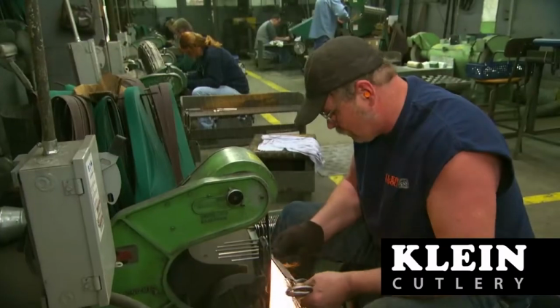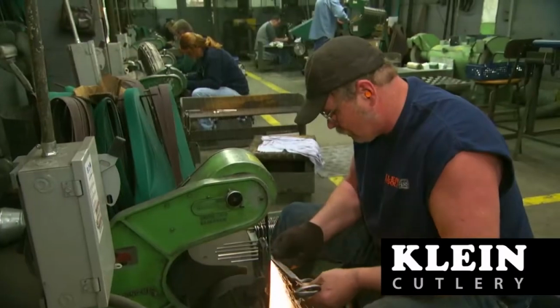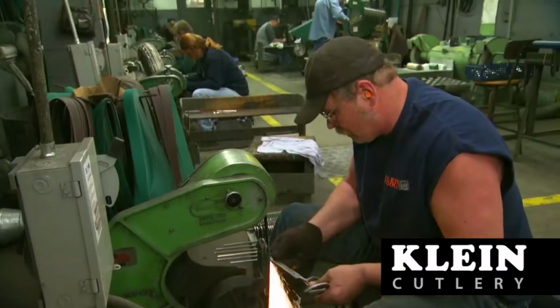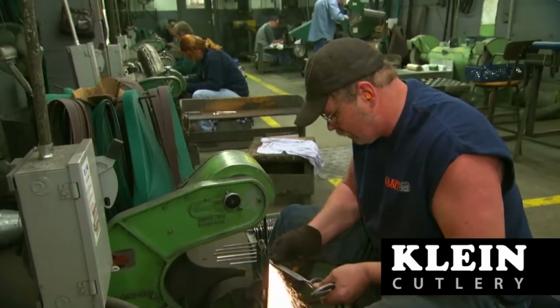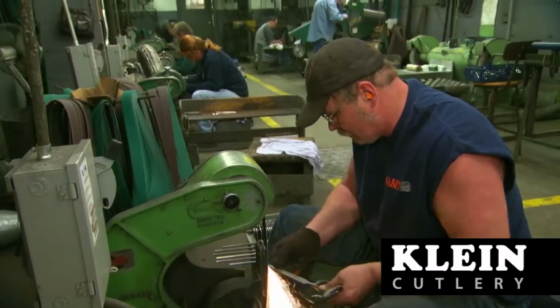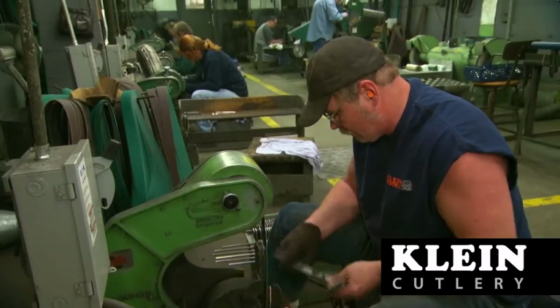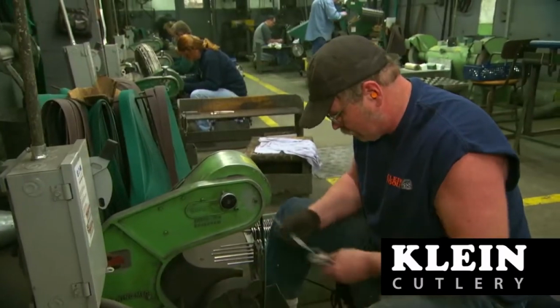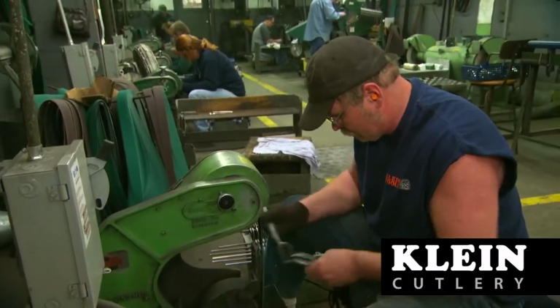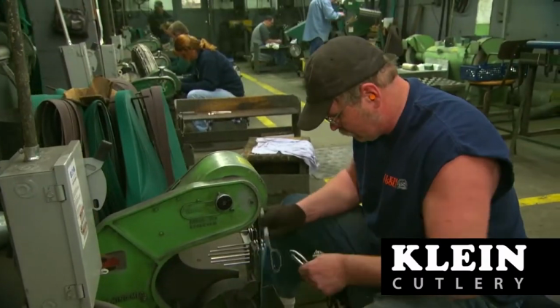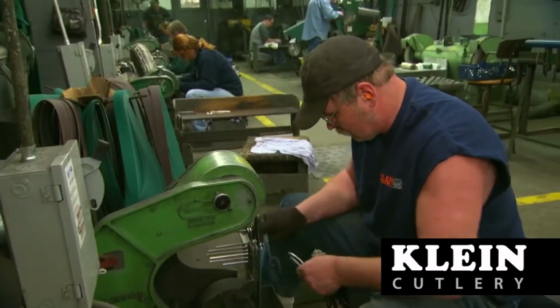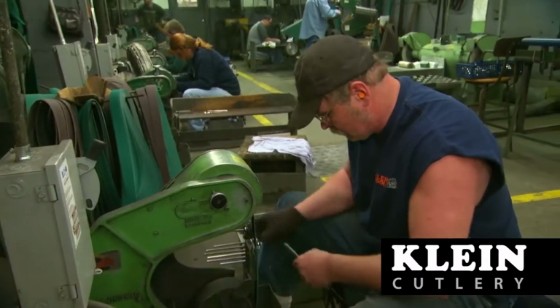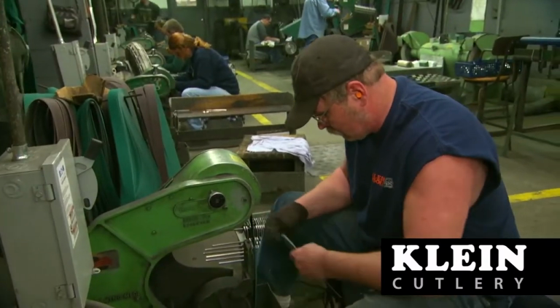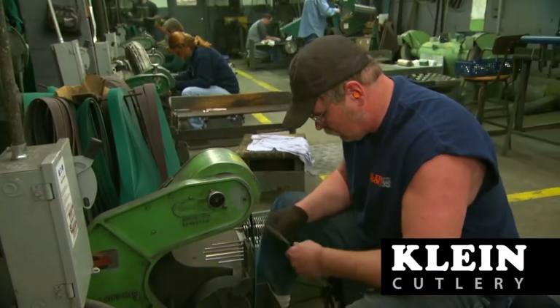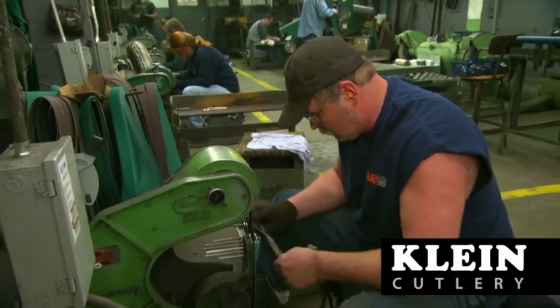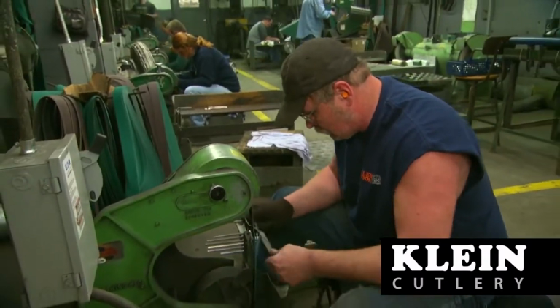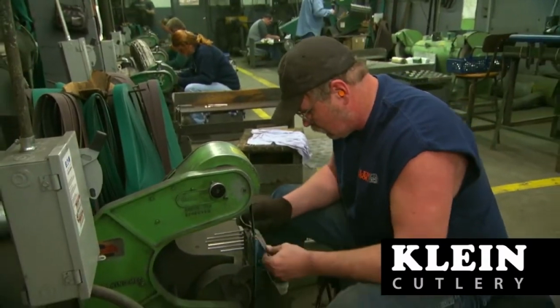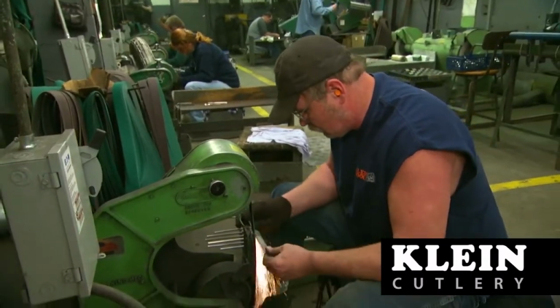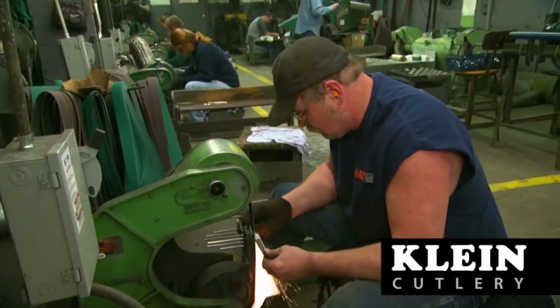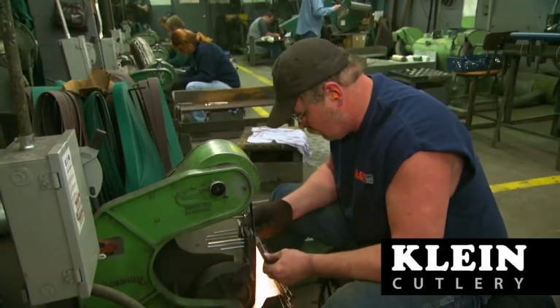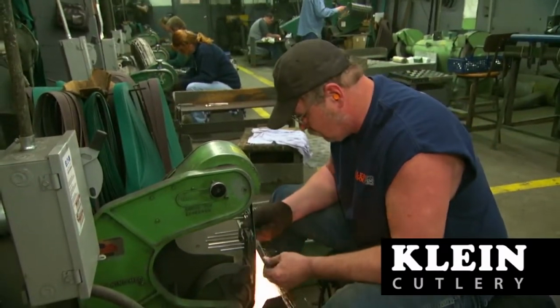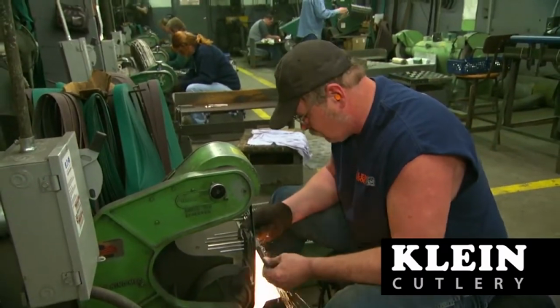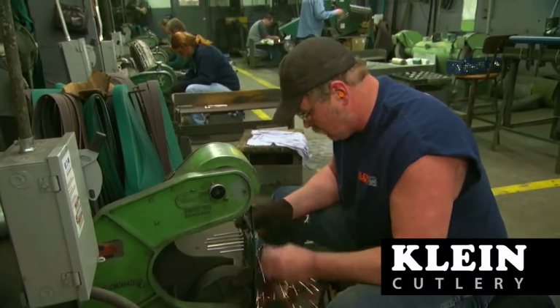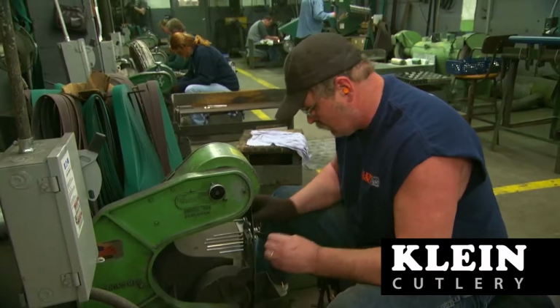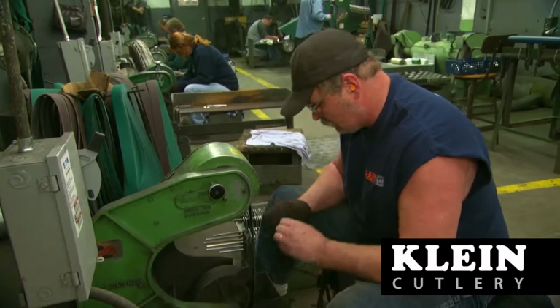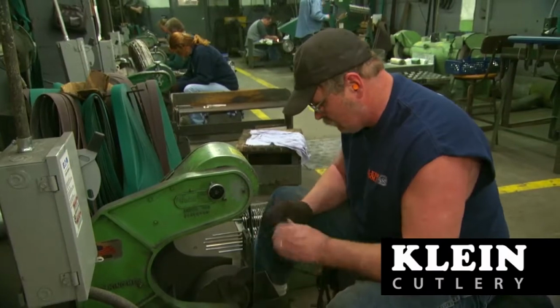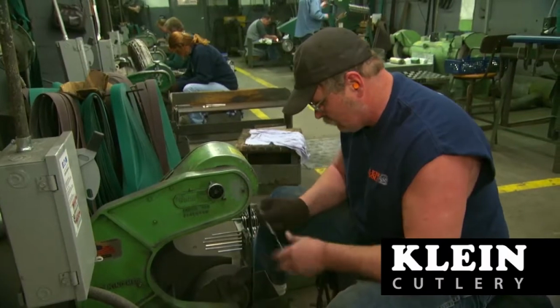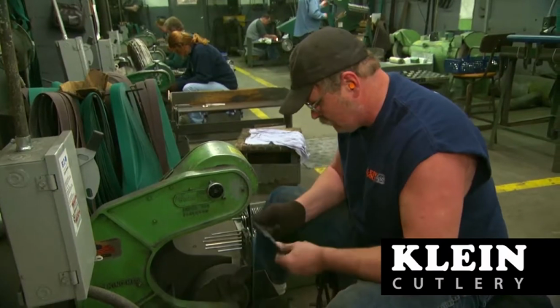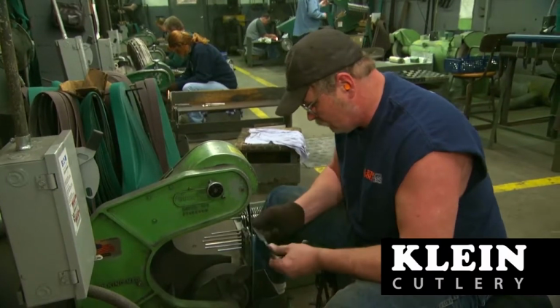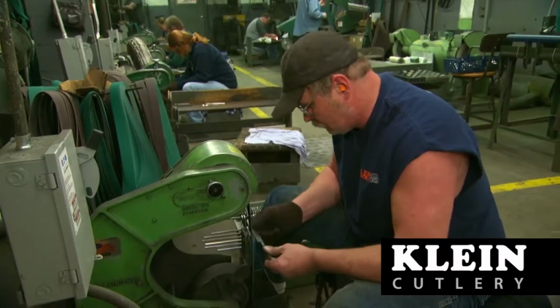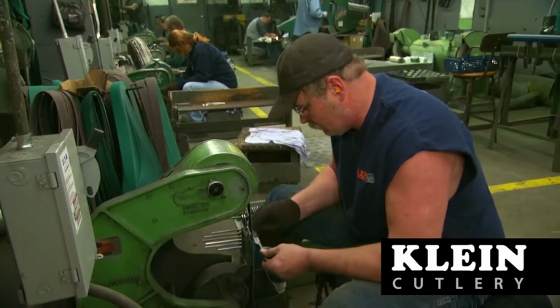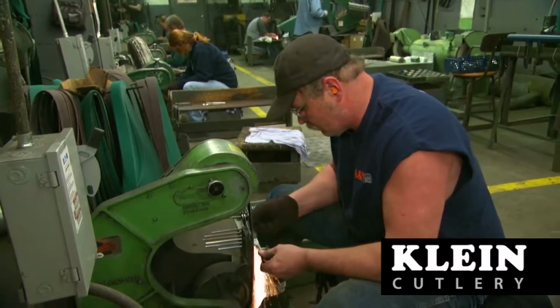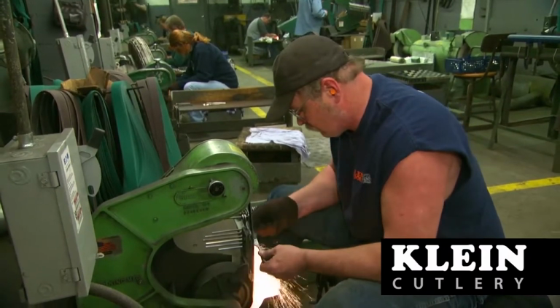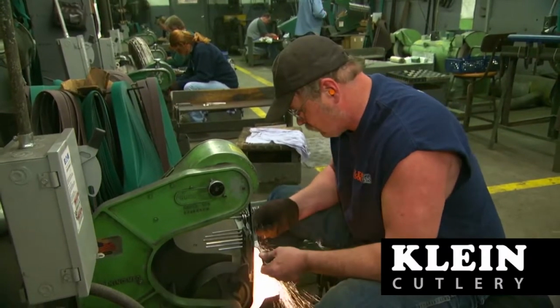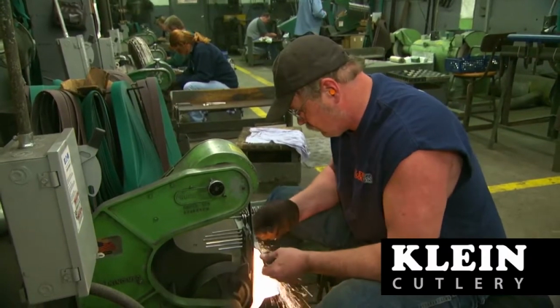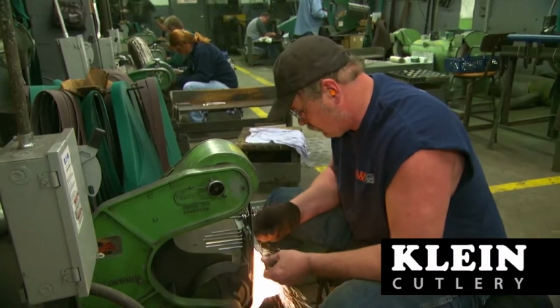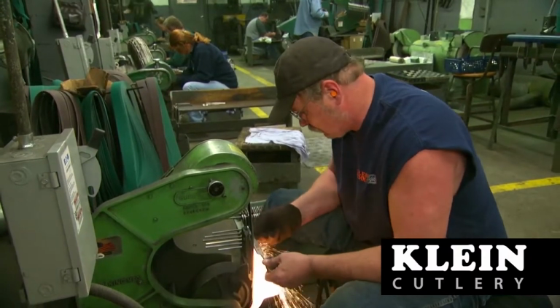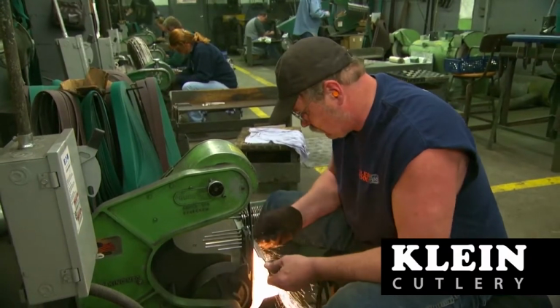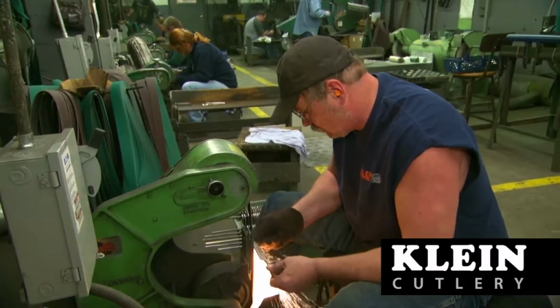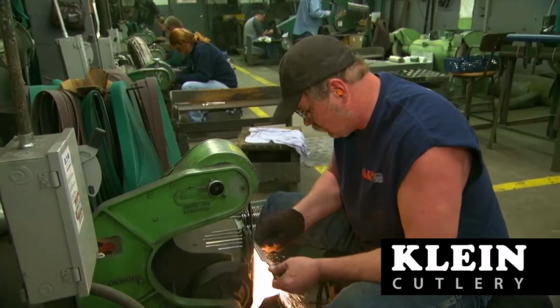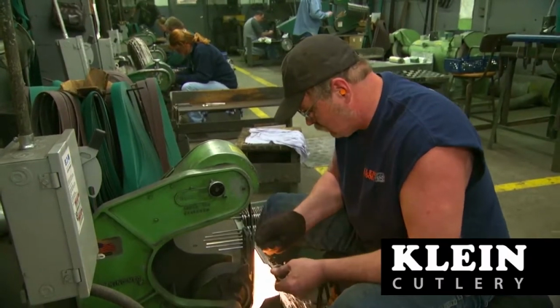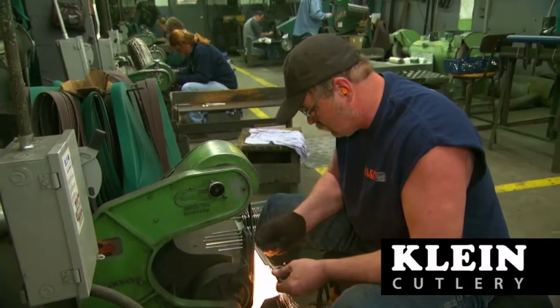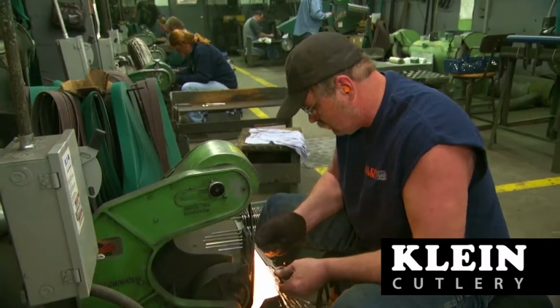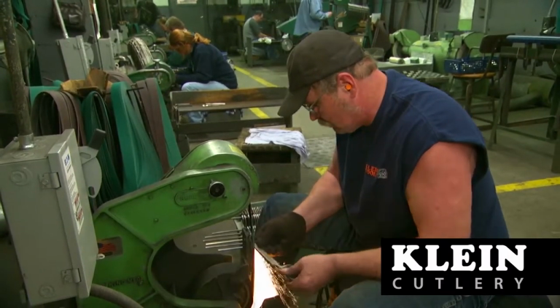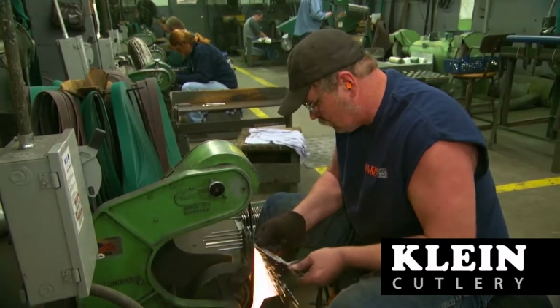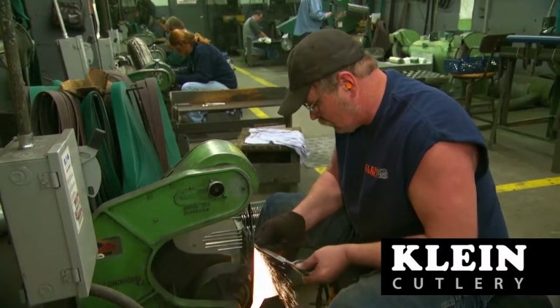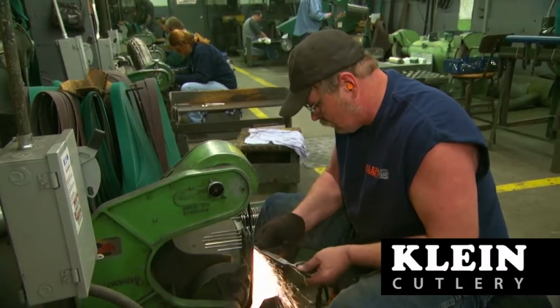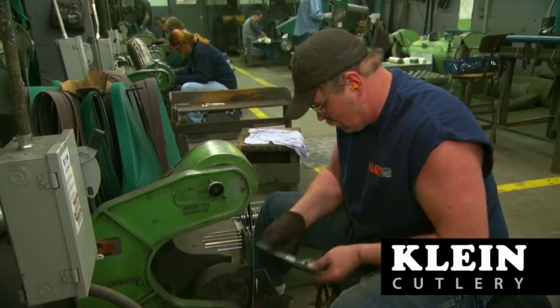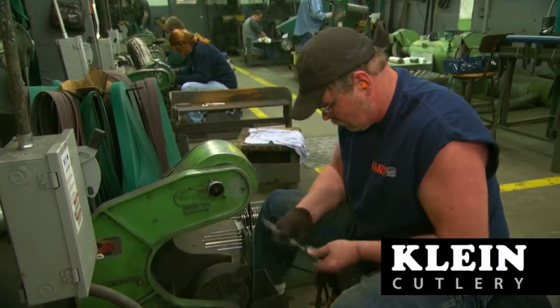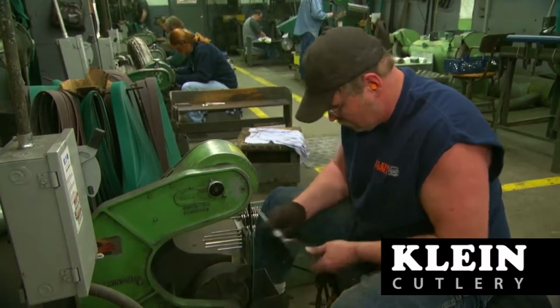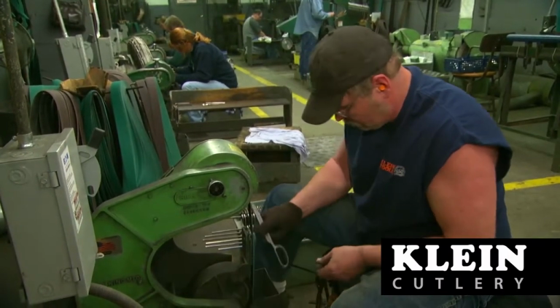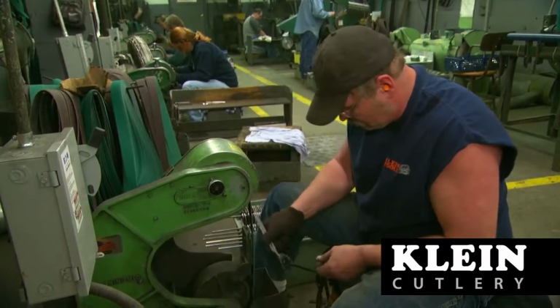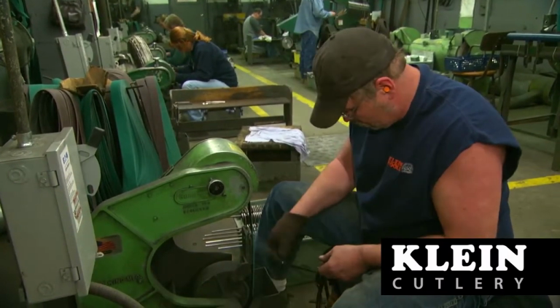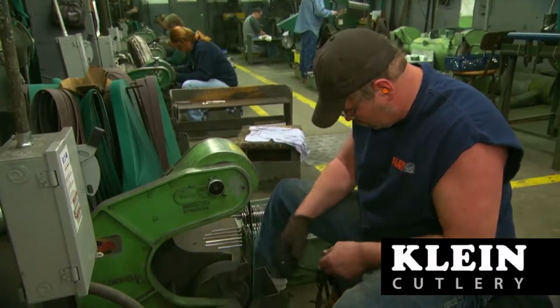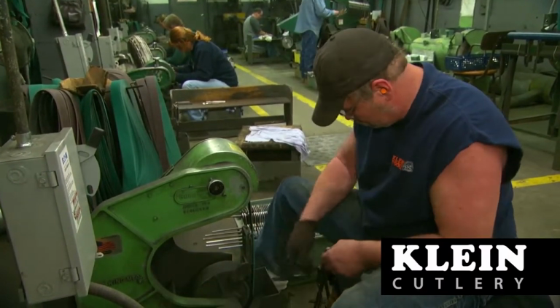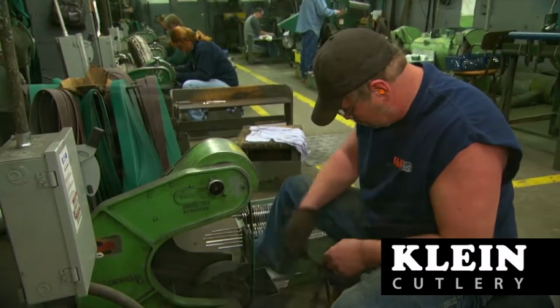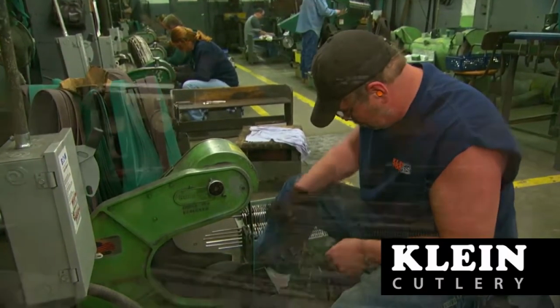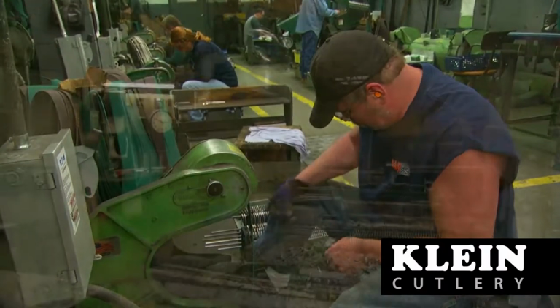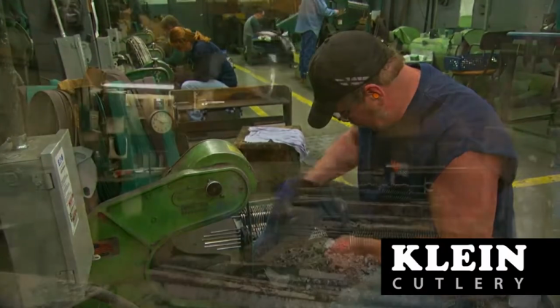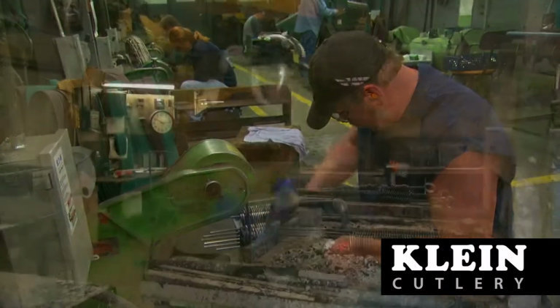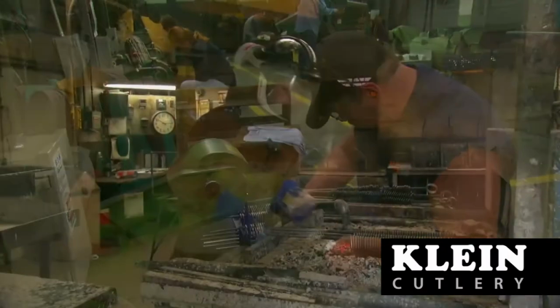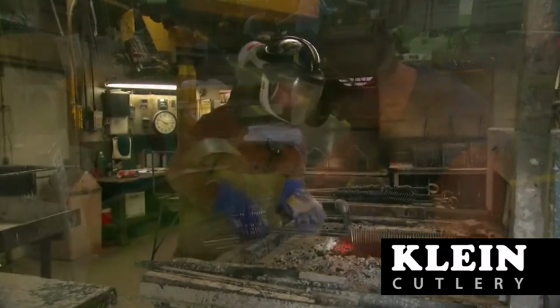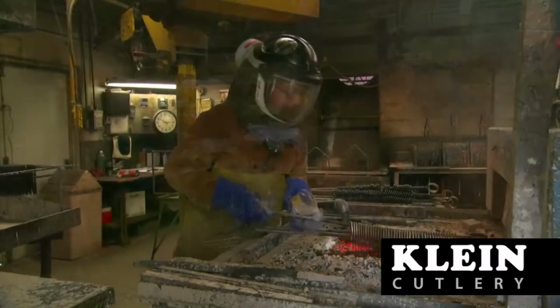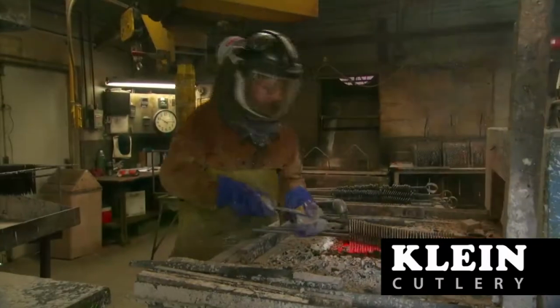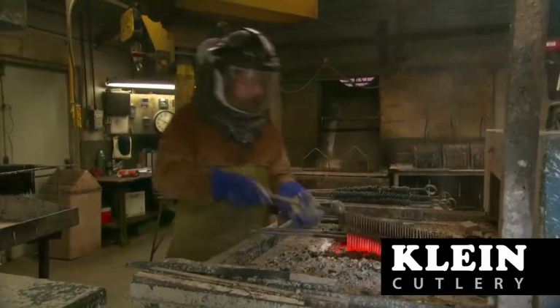After forging, sanding machines remove excess raw steel and surface imperfections from the forged scissor blanks.